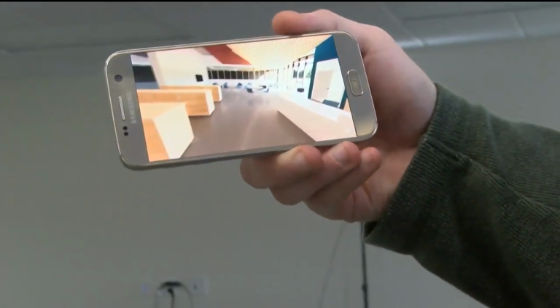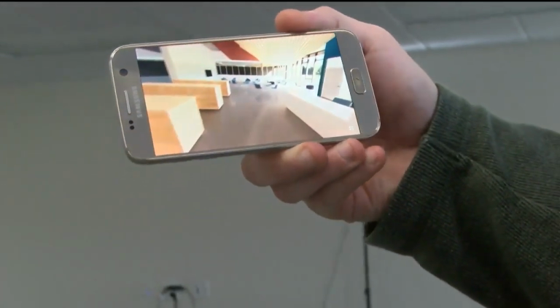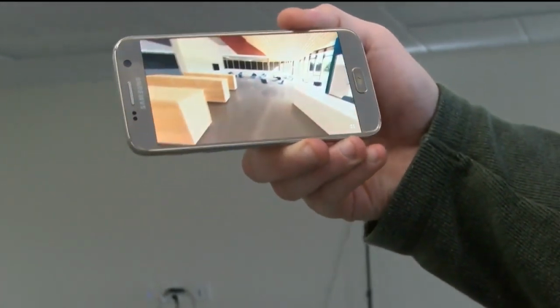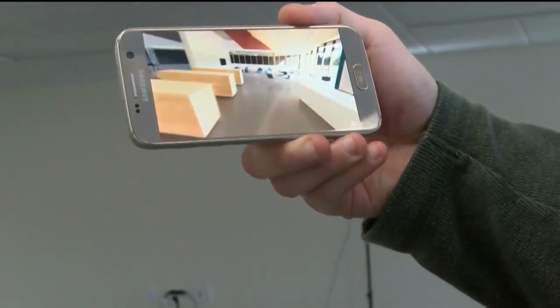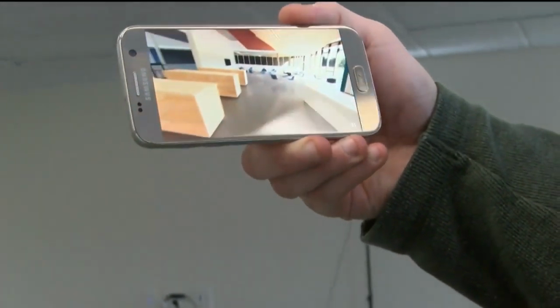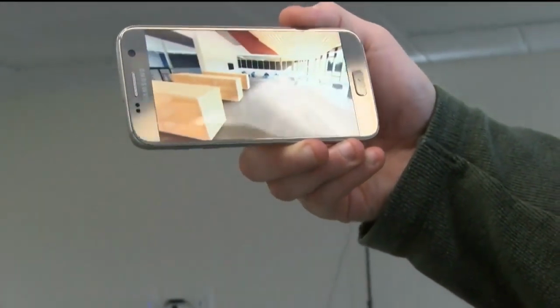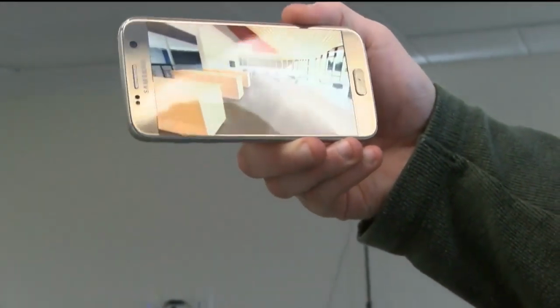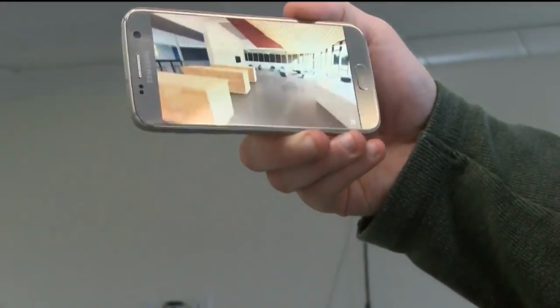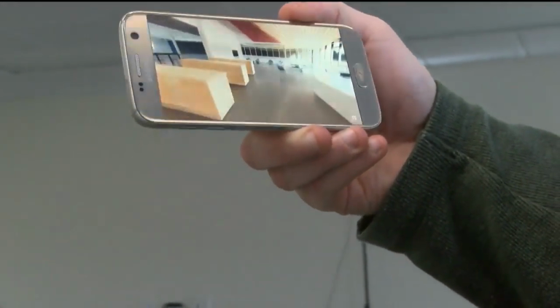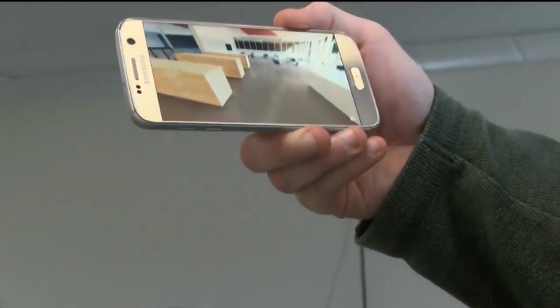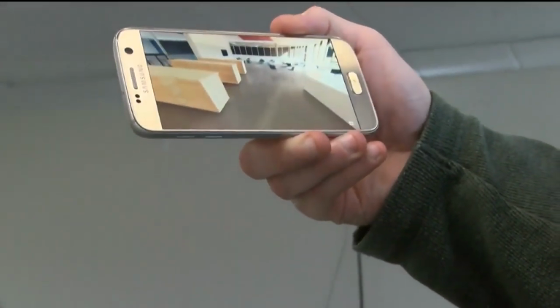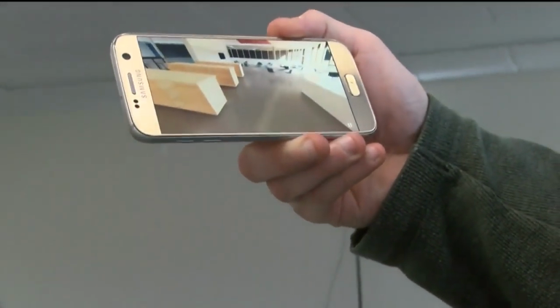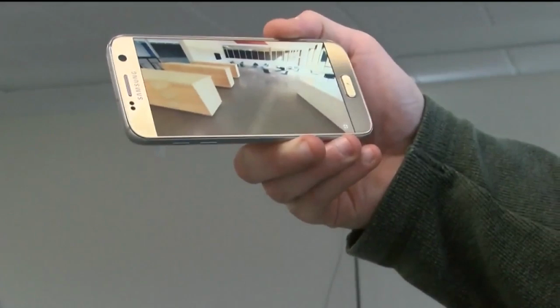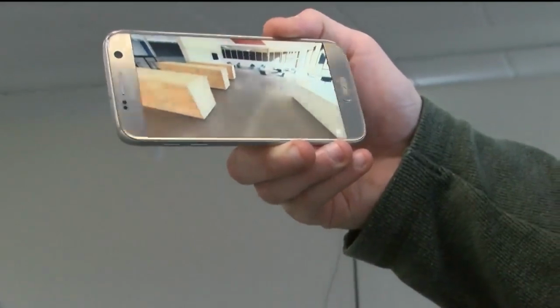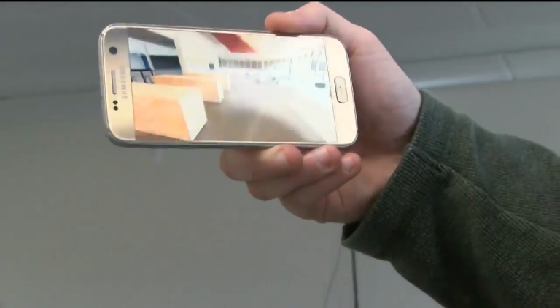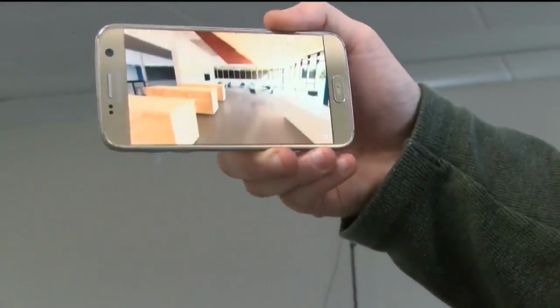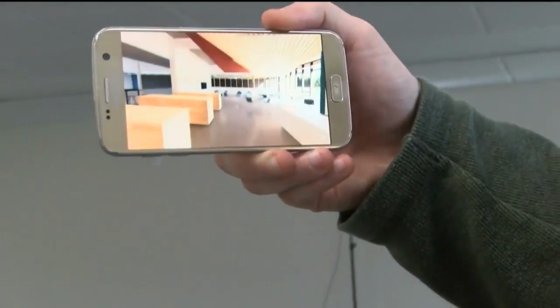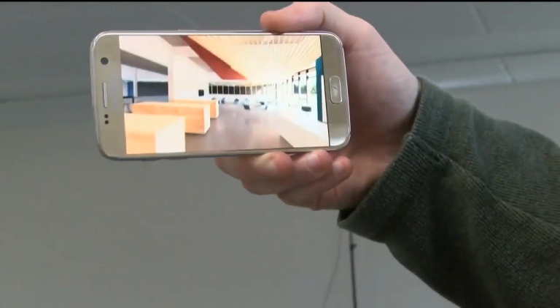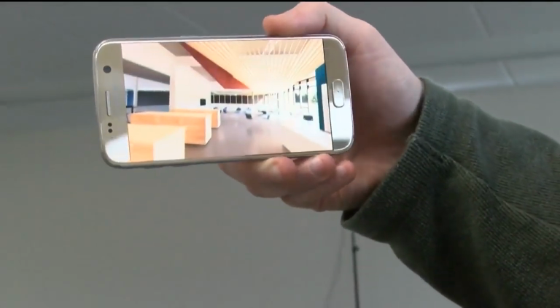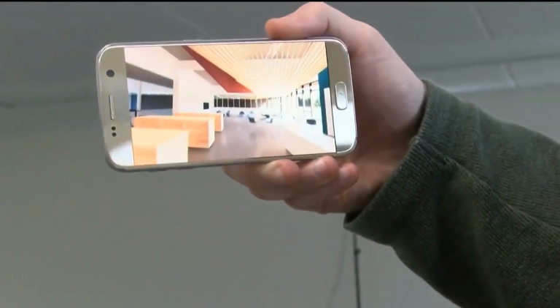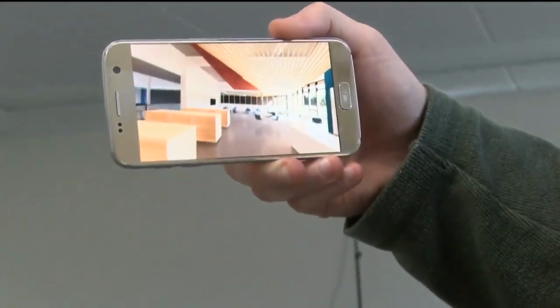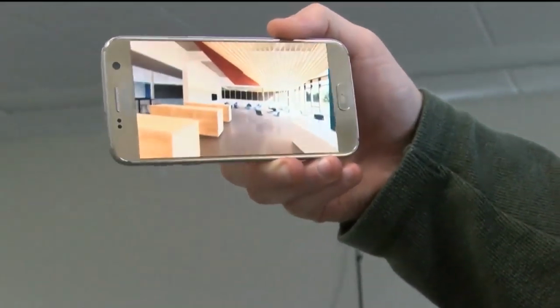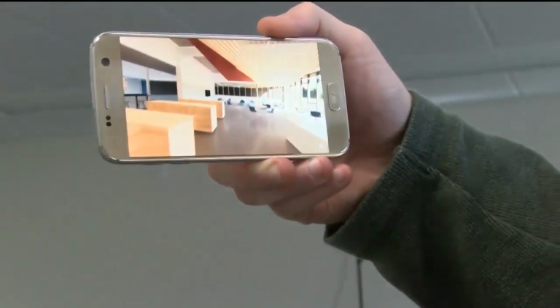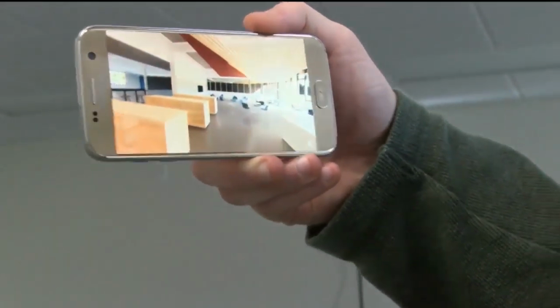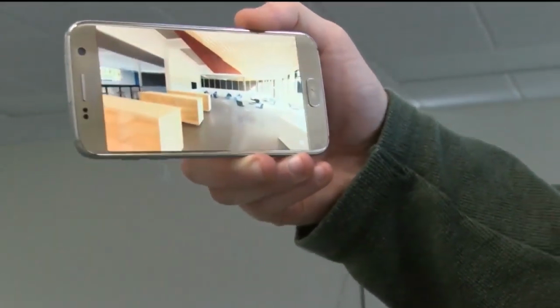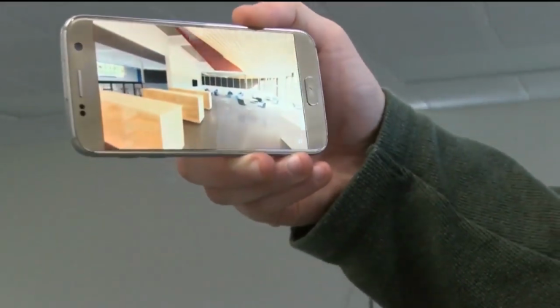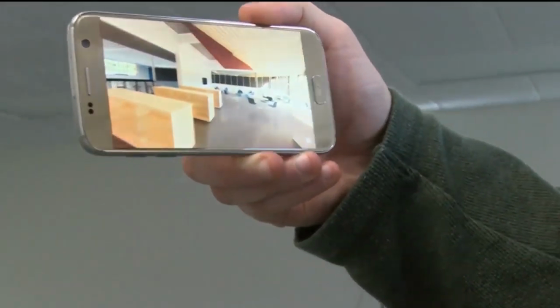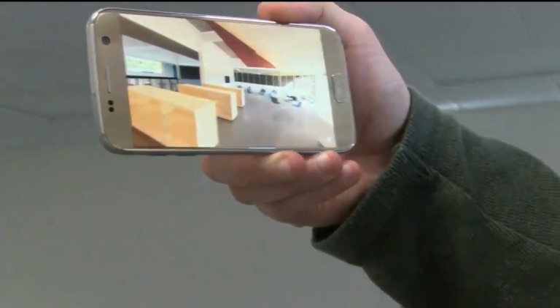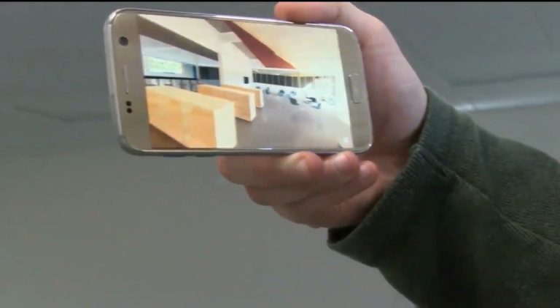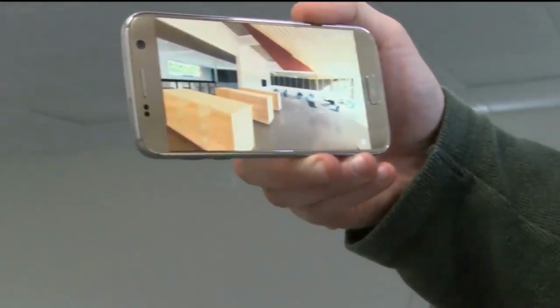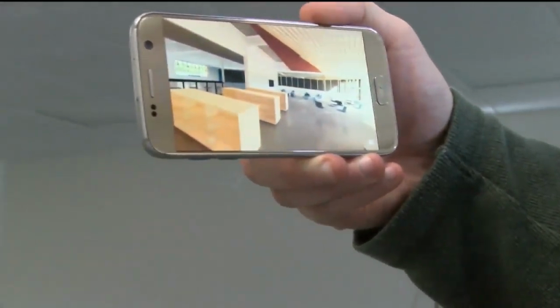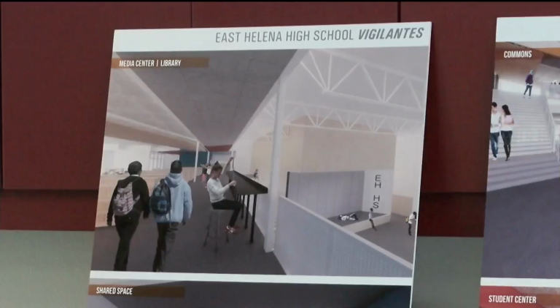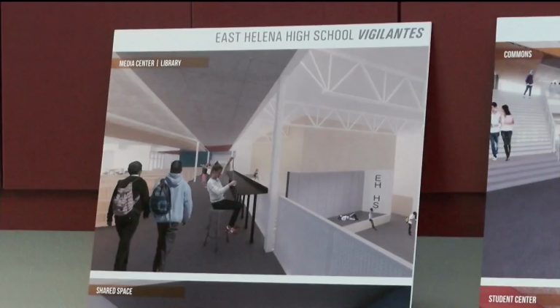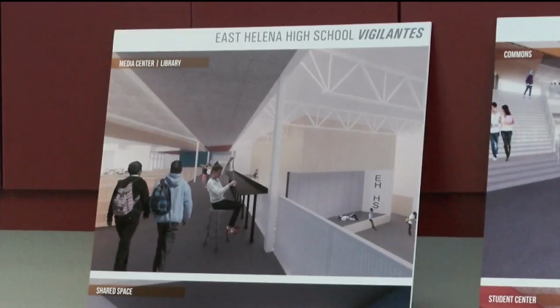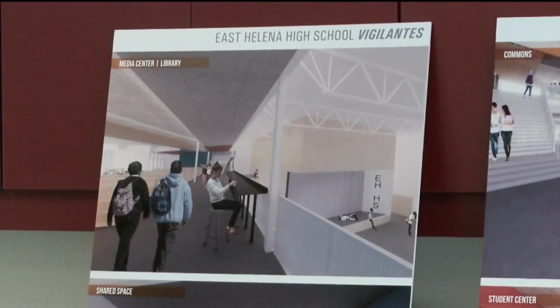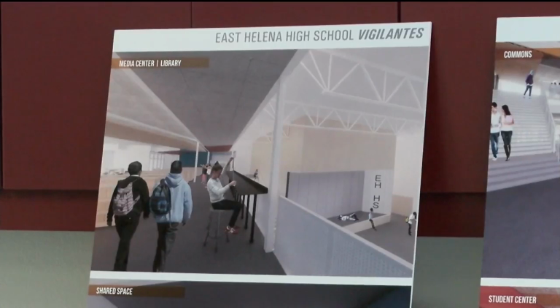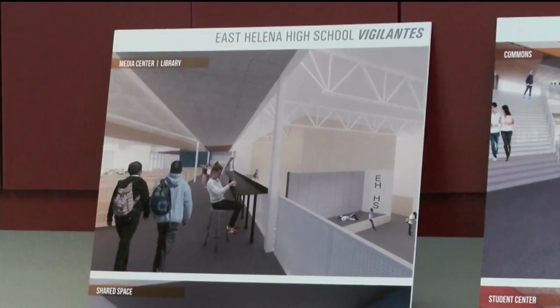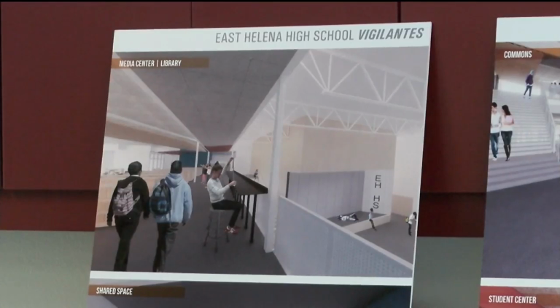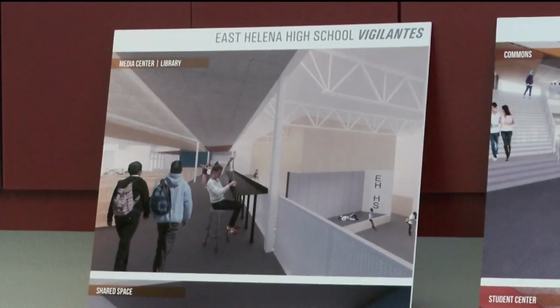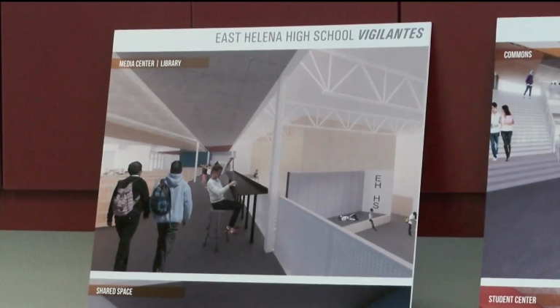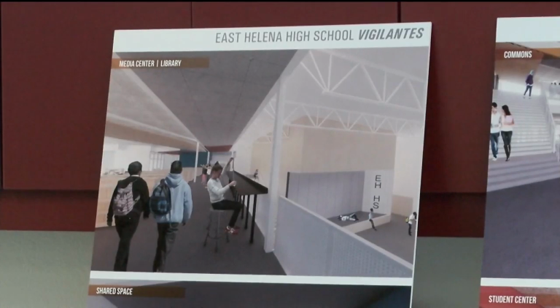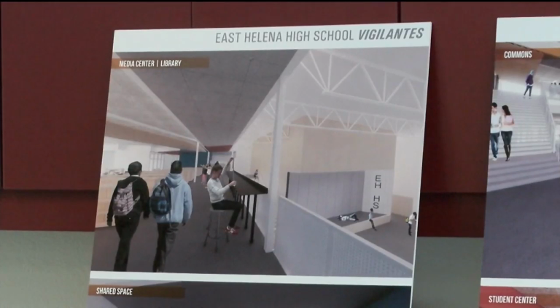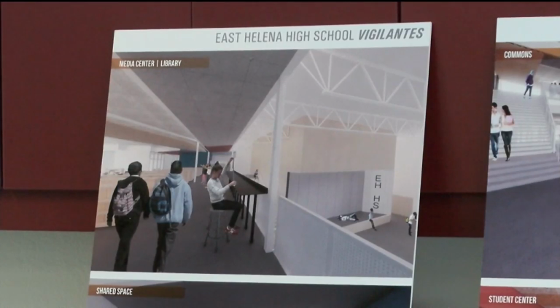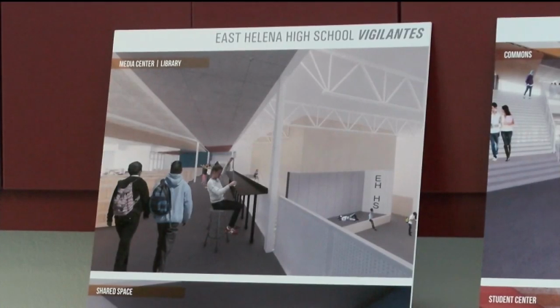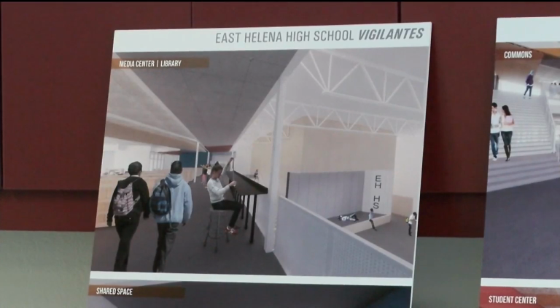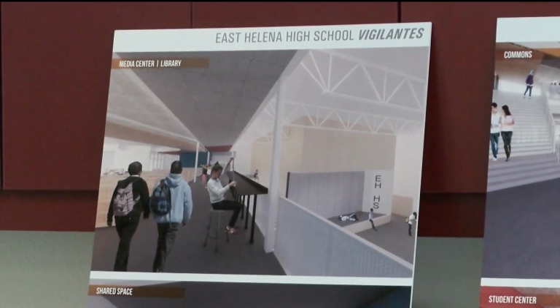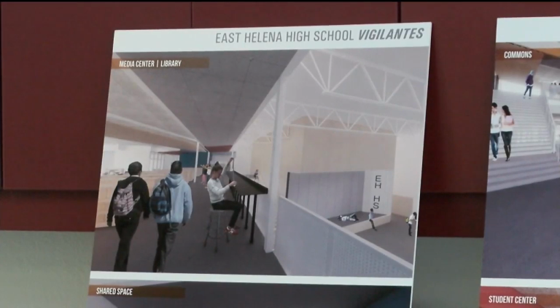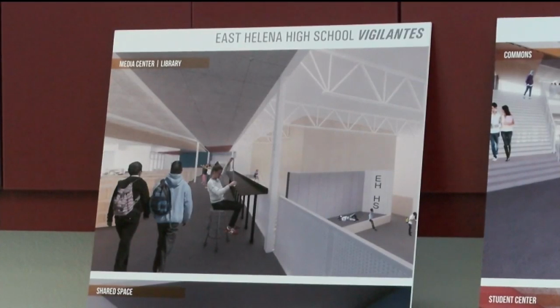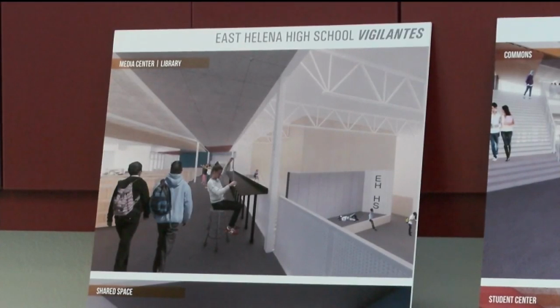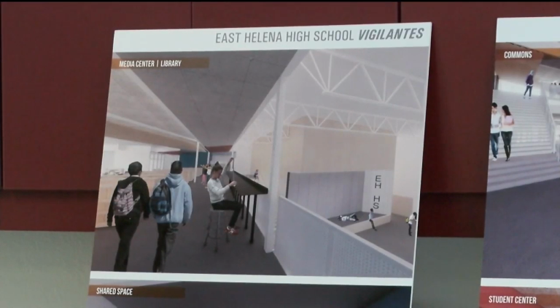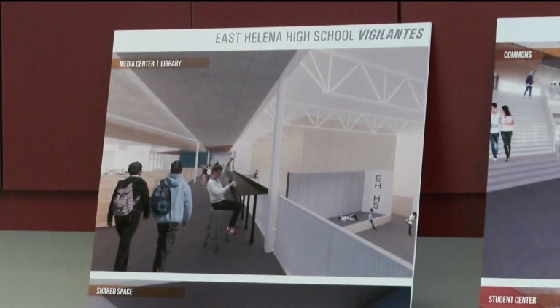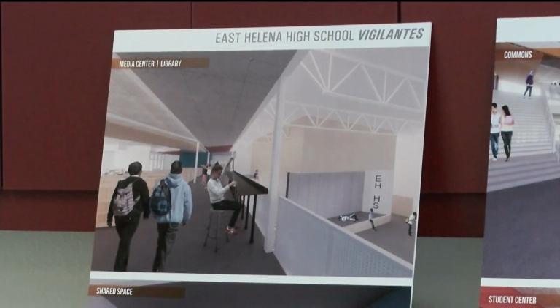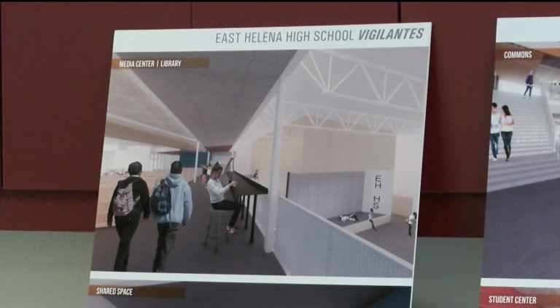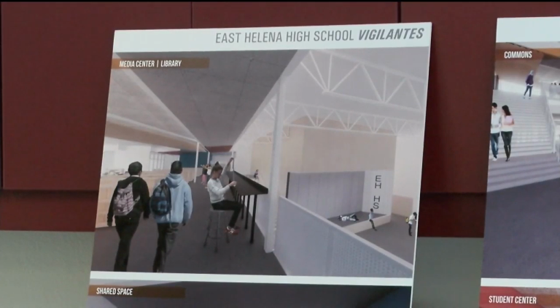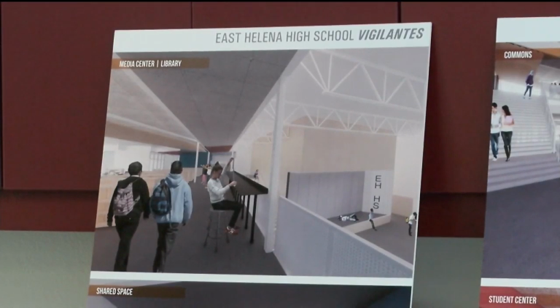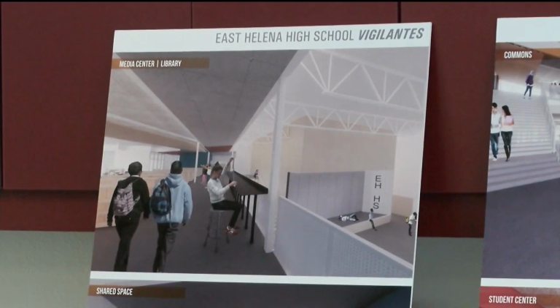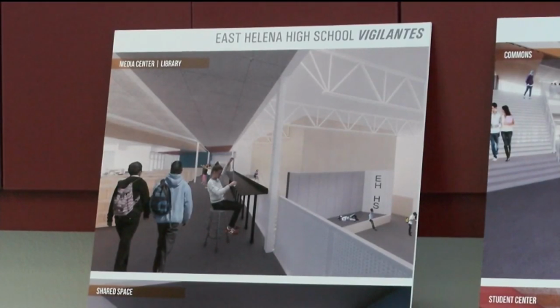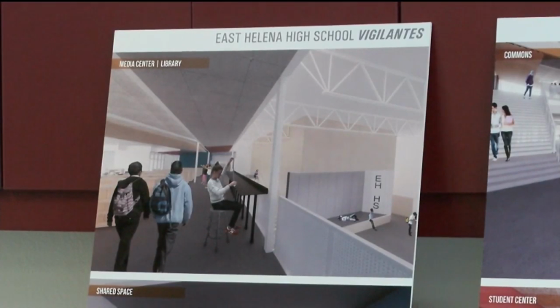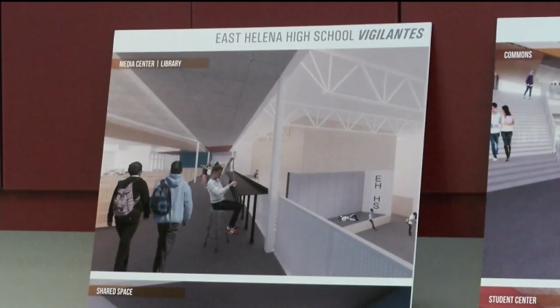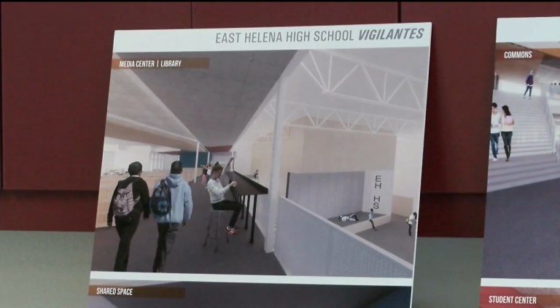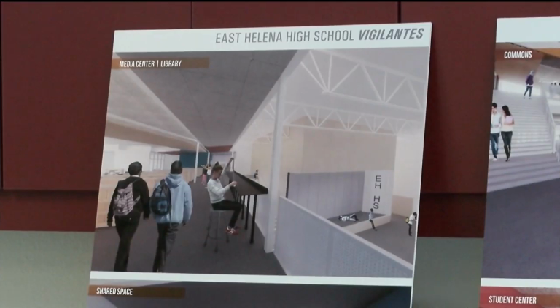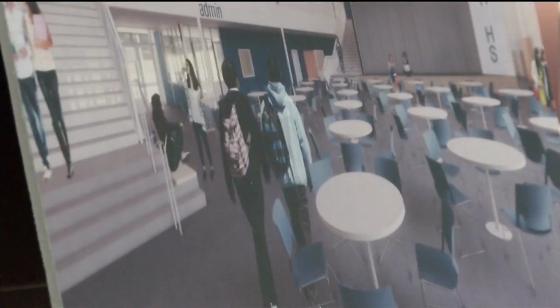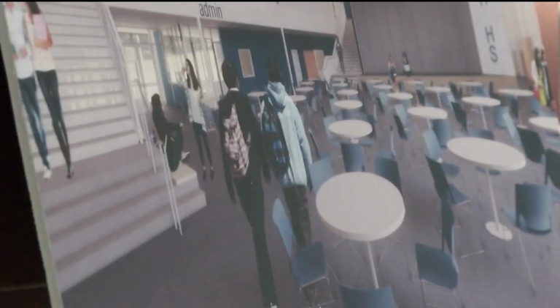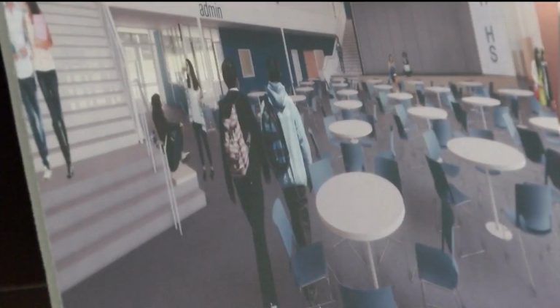Anyone with a smartphone, tablet or computer can see the 360-degree panoramas of the school rendering at the East Helena High School's website.